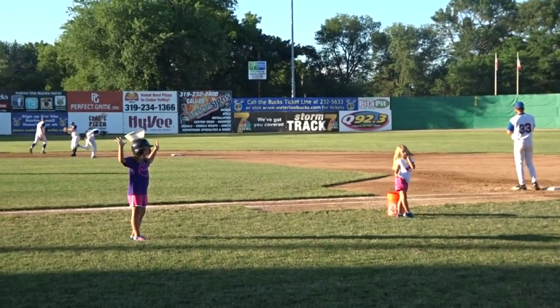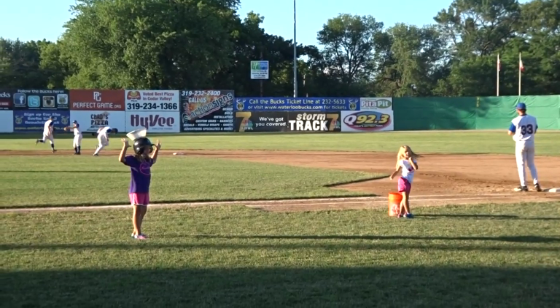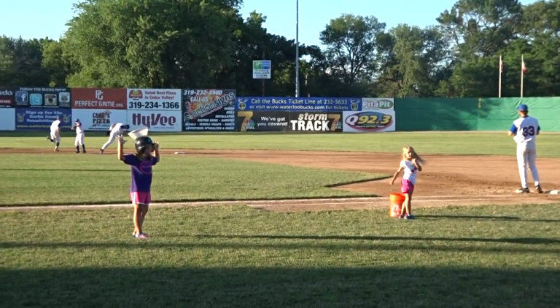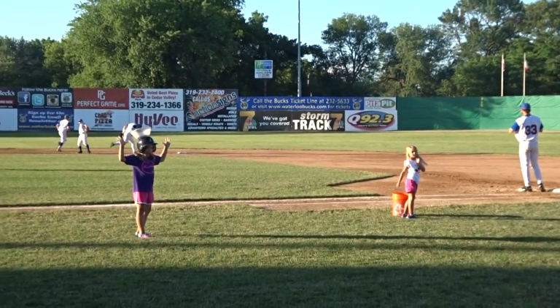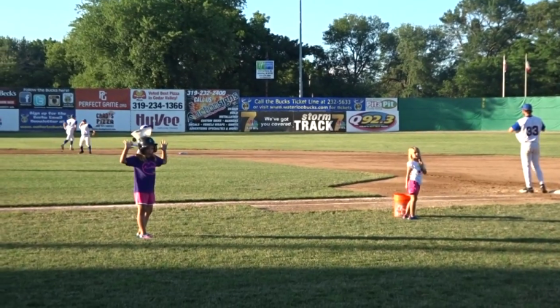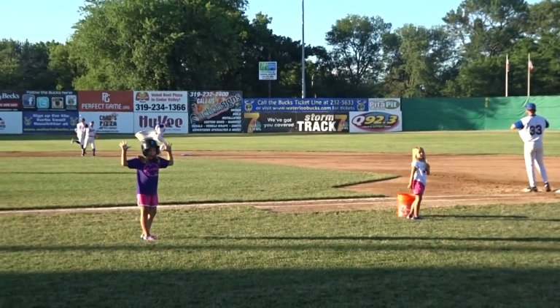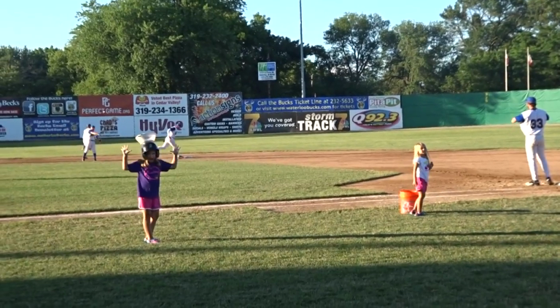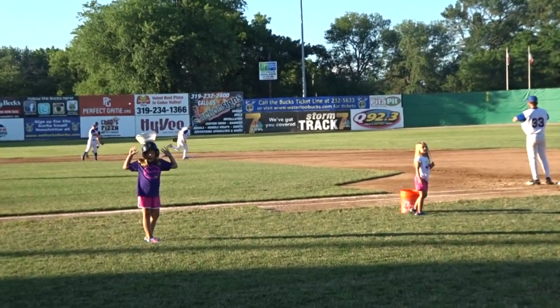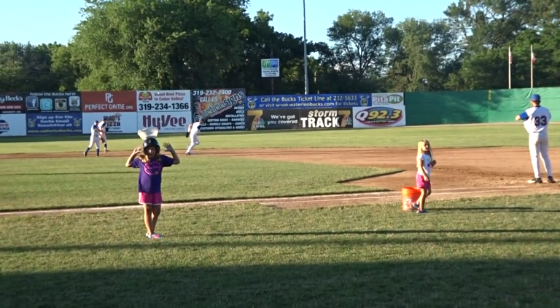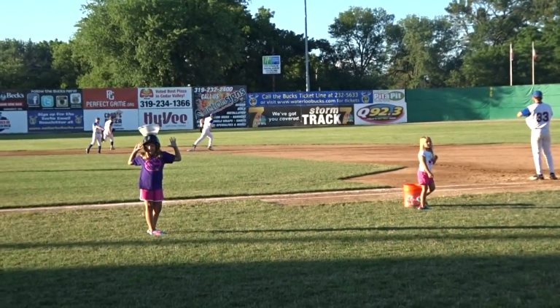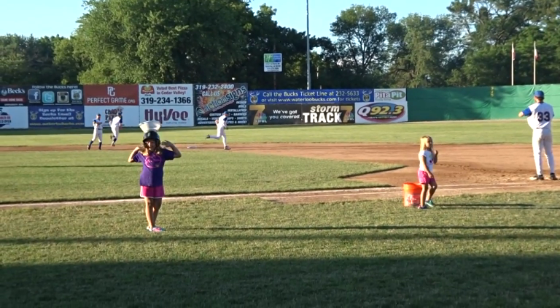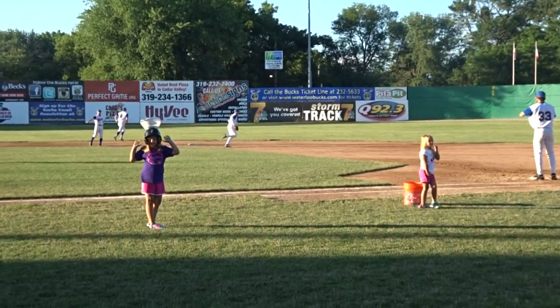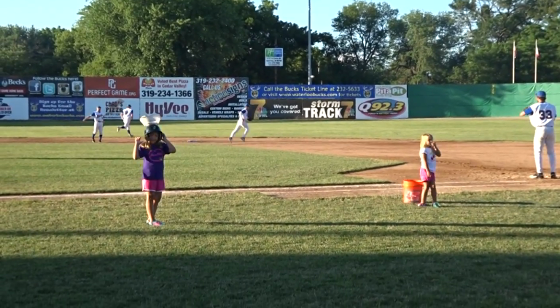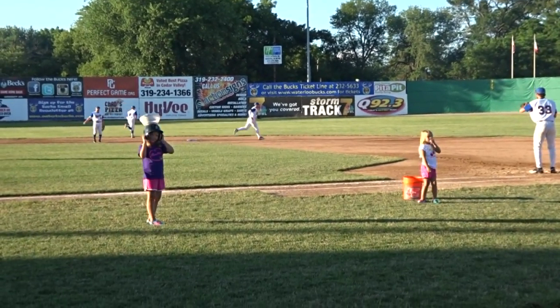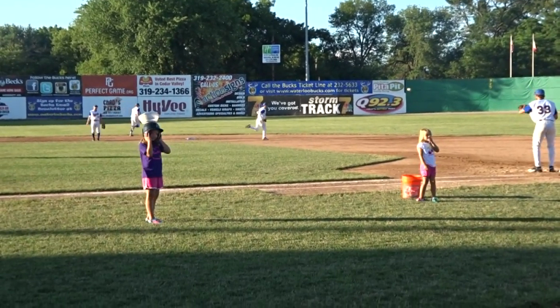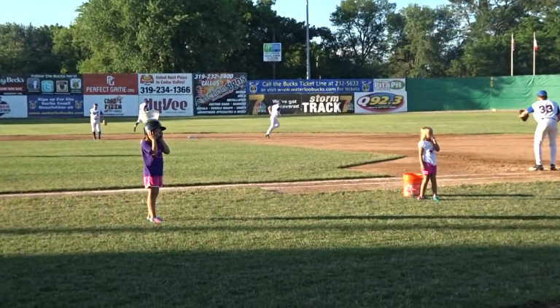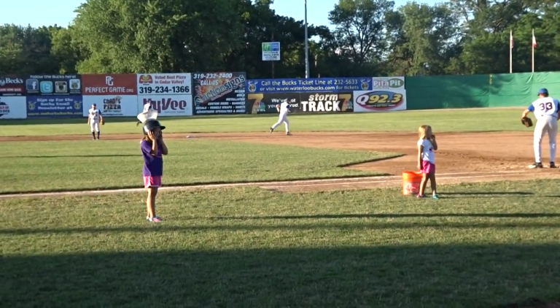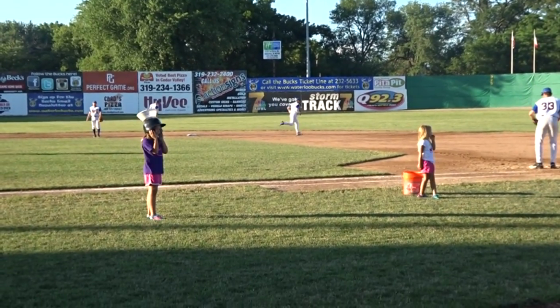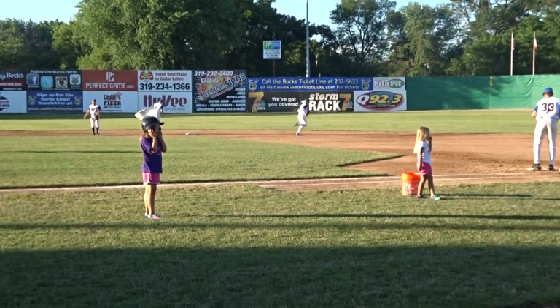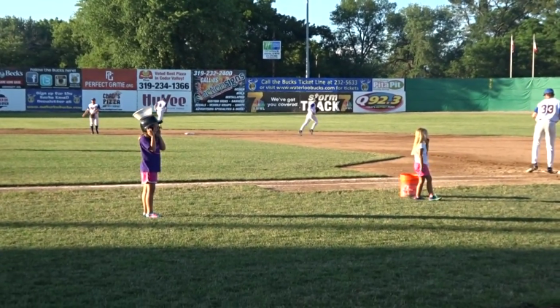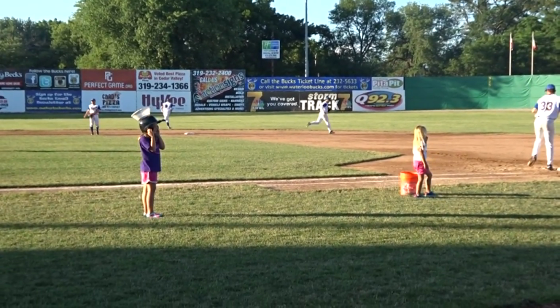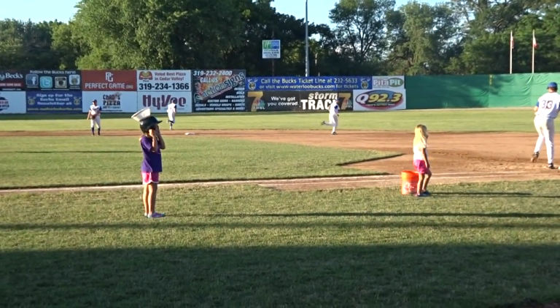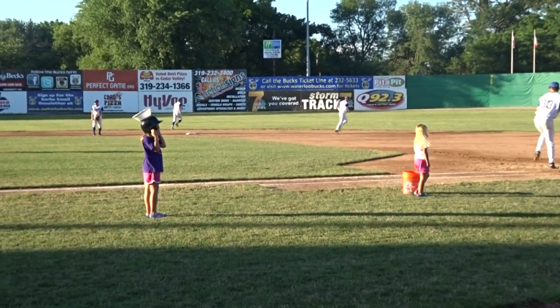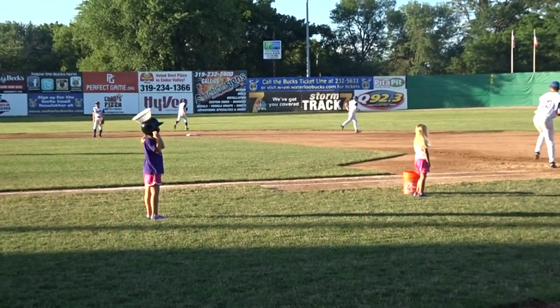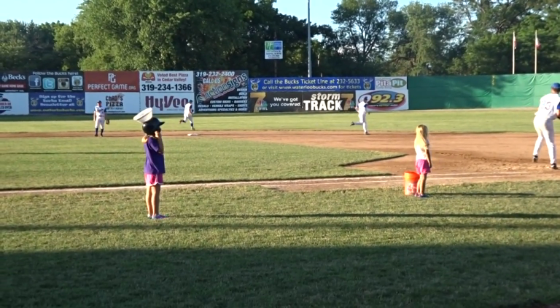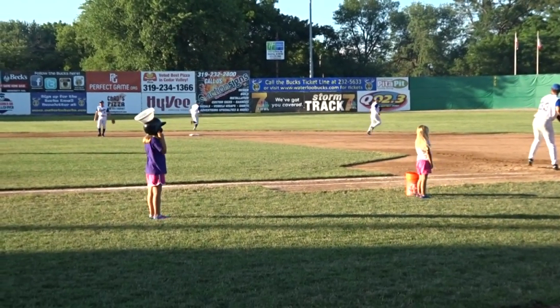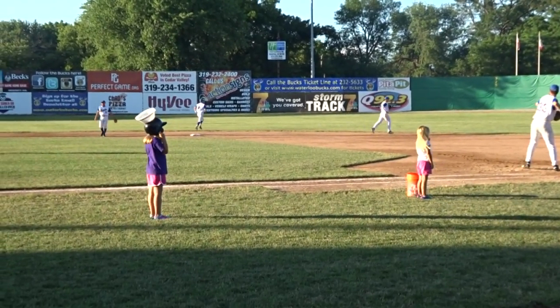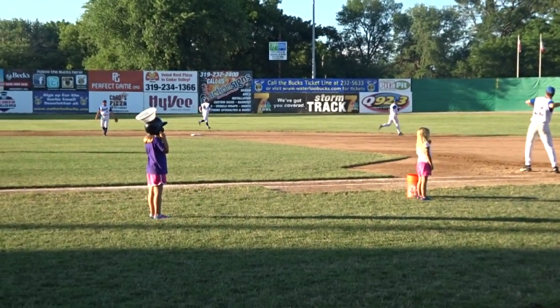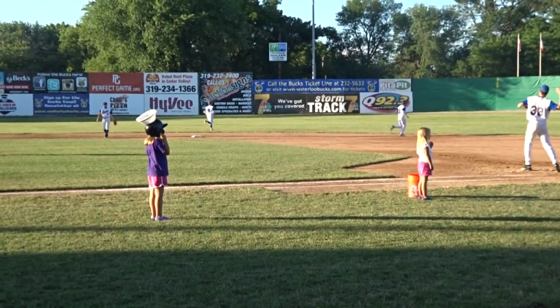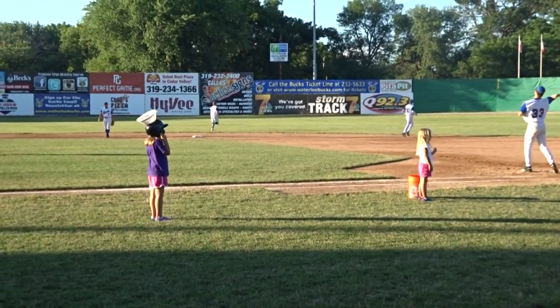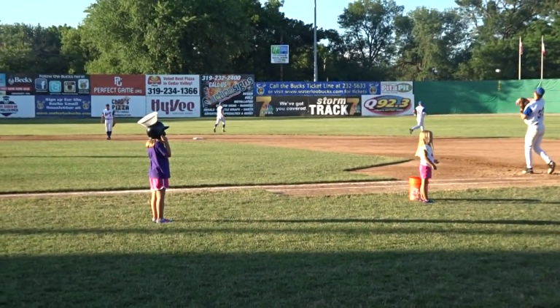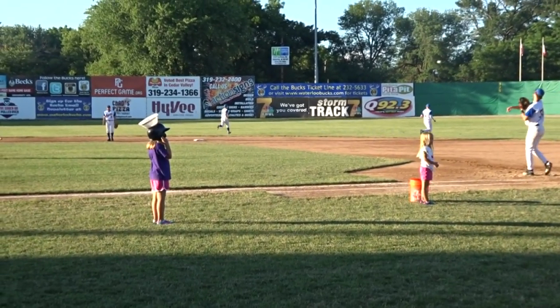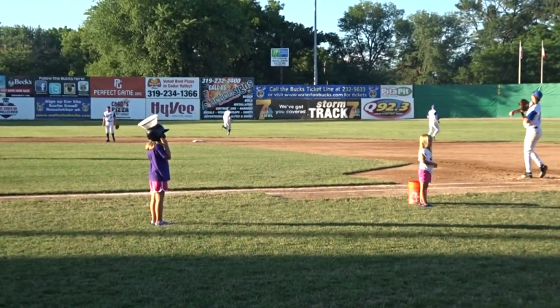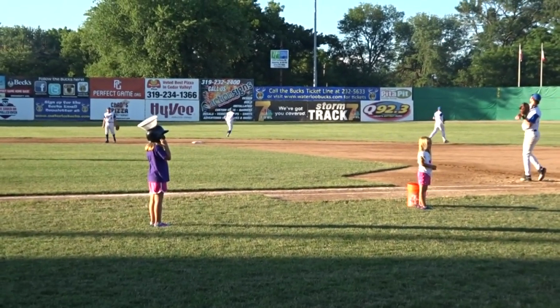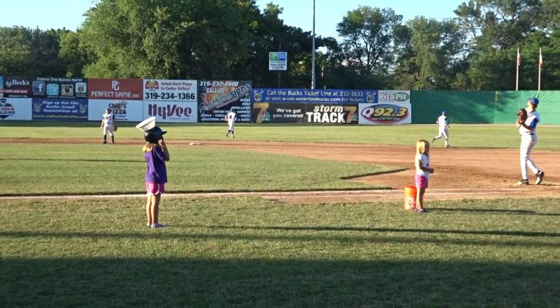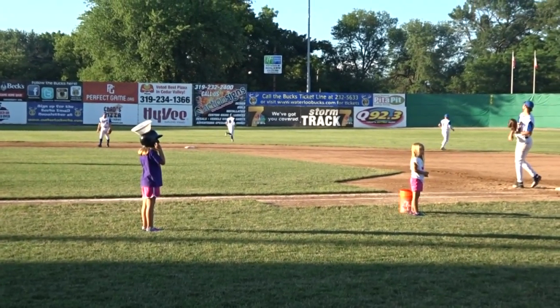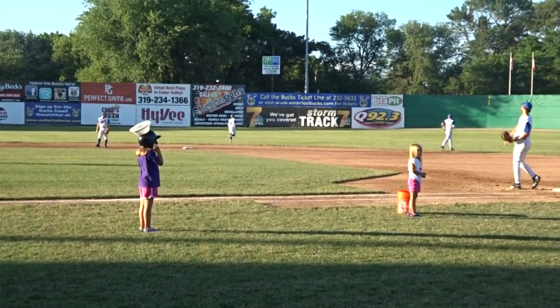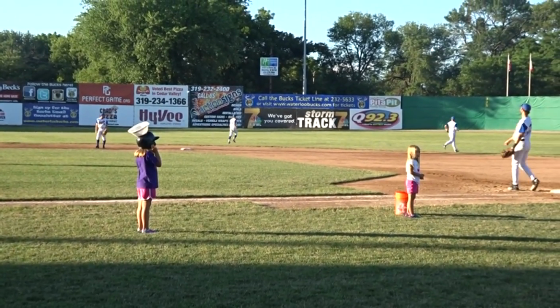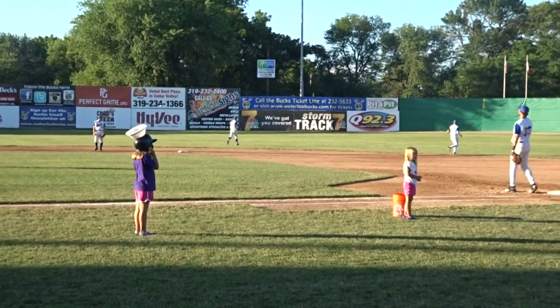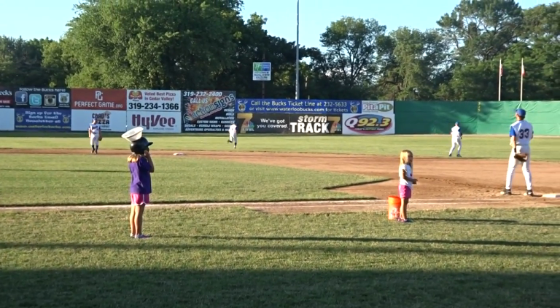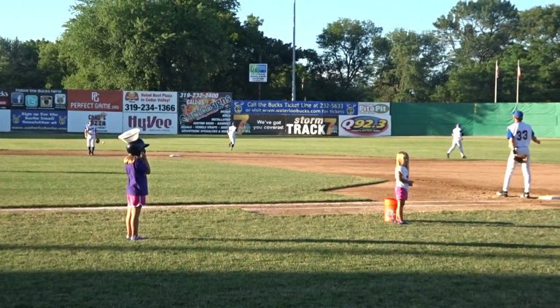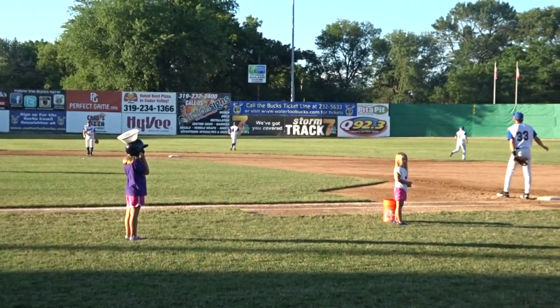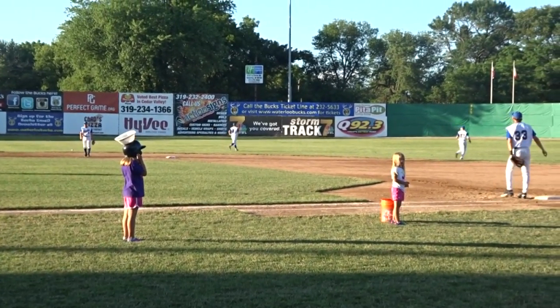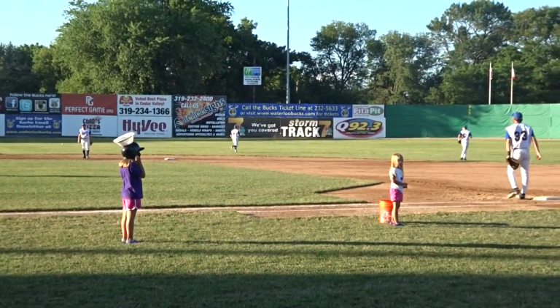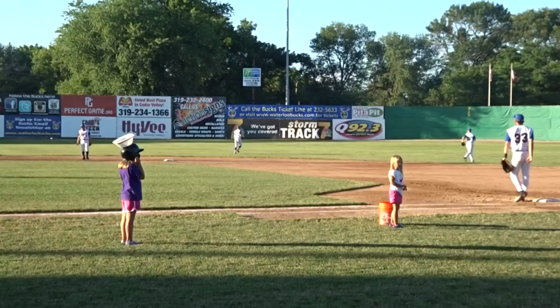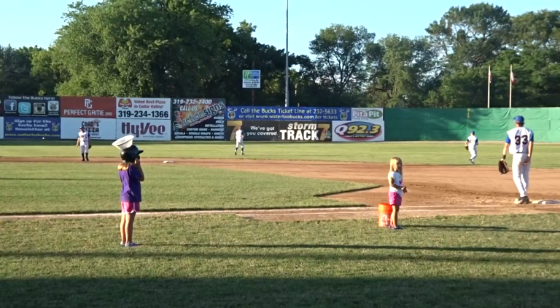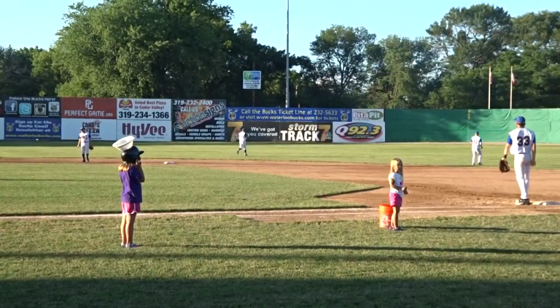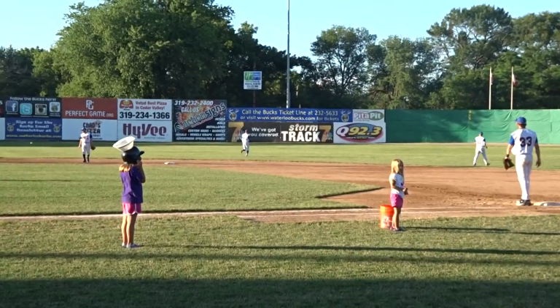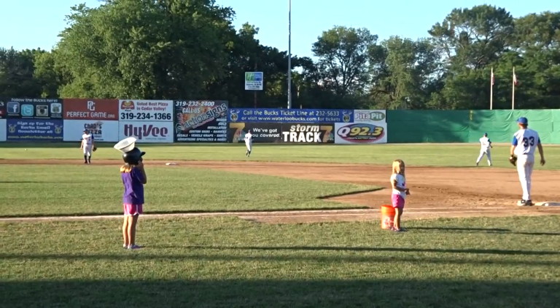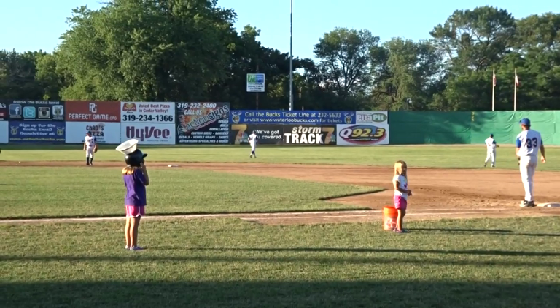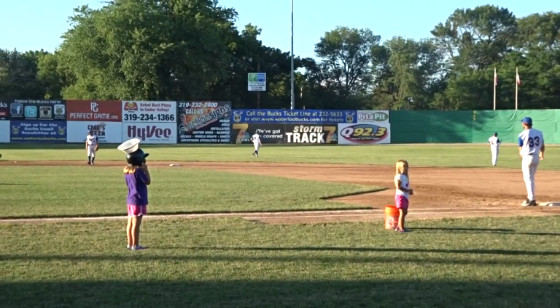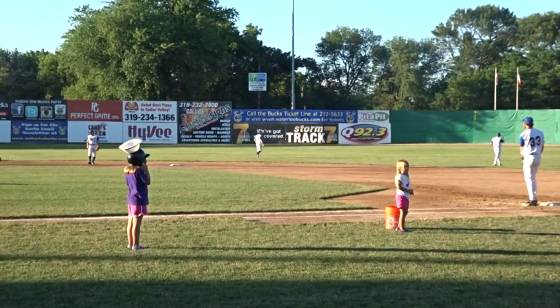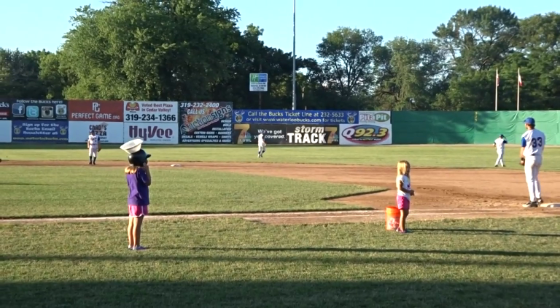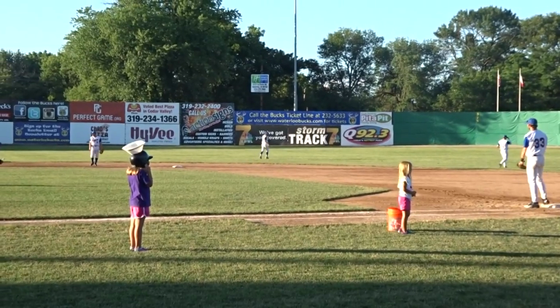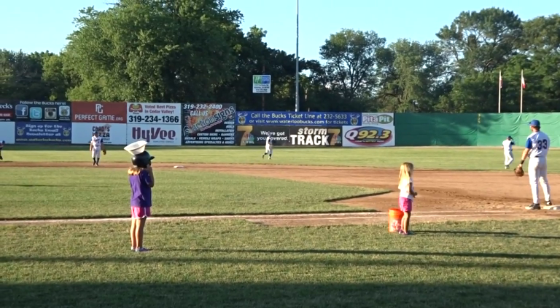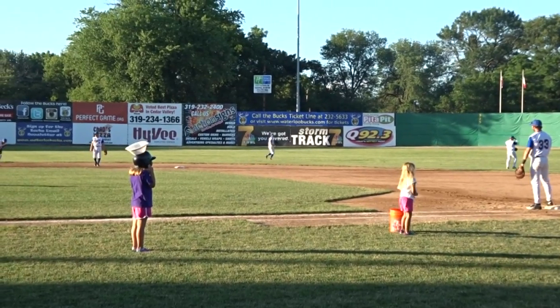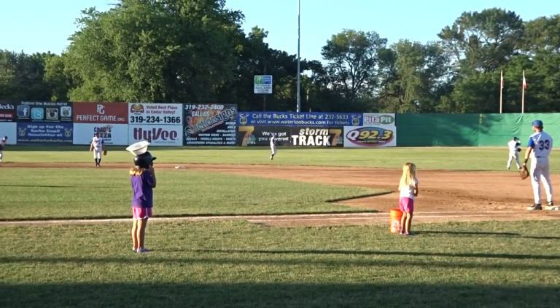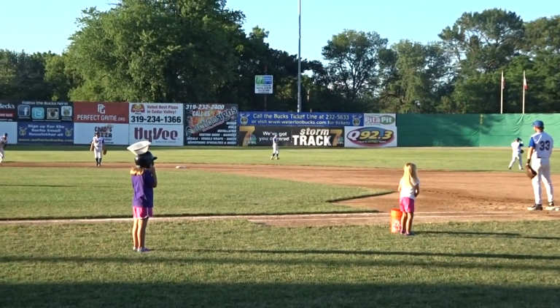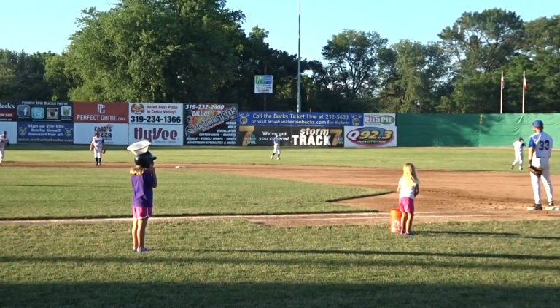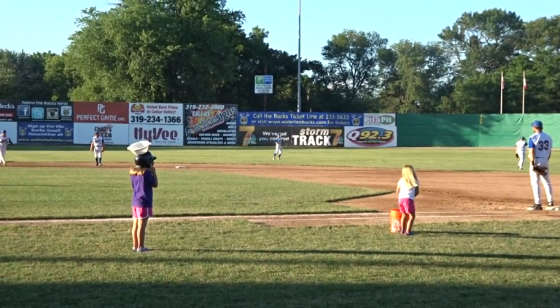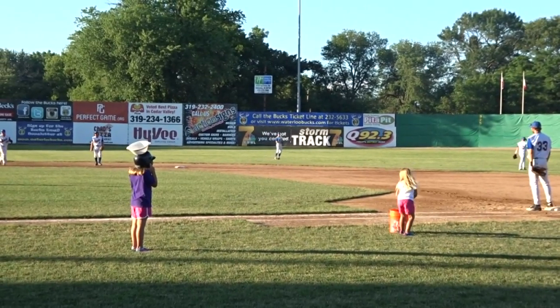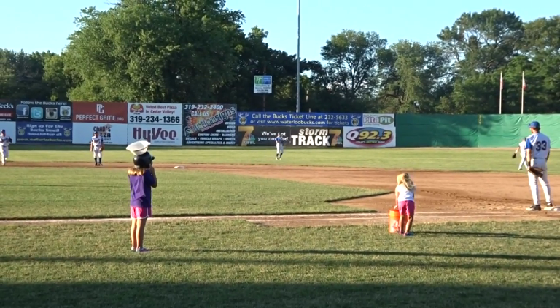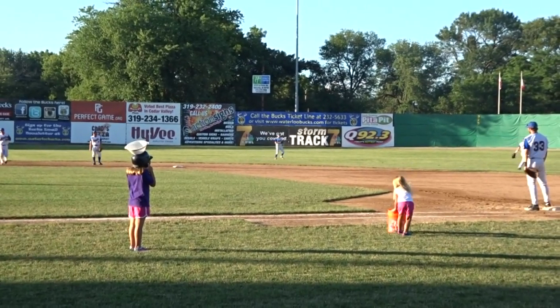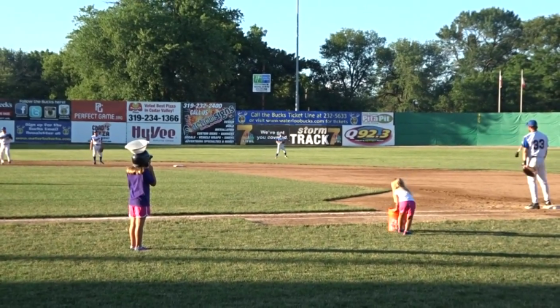Ladies on the first base side, are you ready? On the first base side, are you ready? On your marks, get set, go!